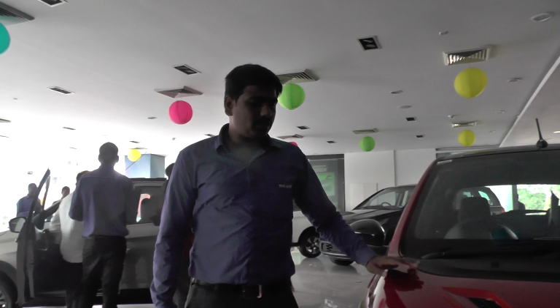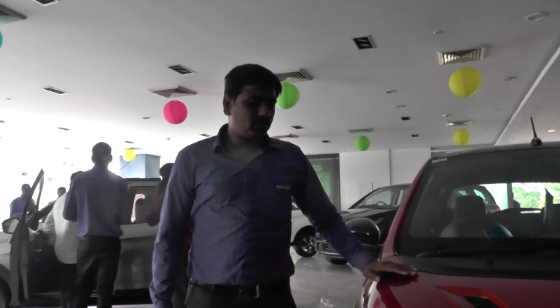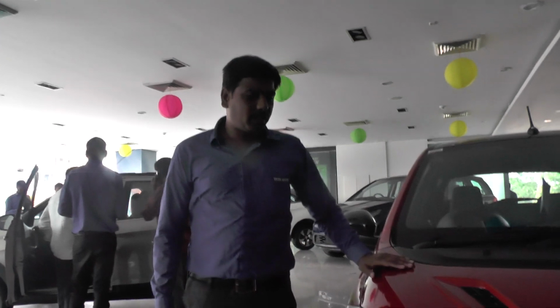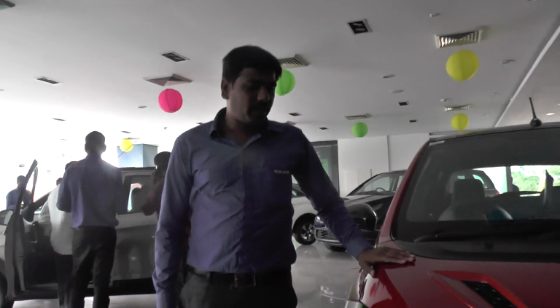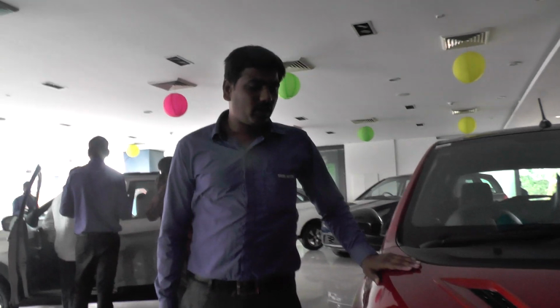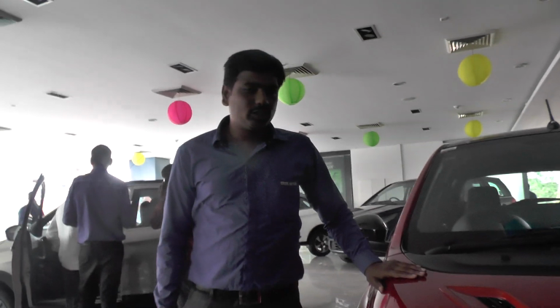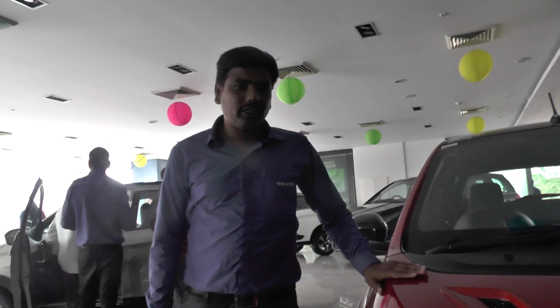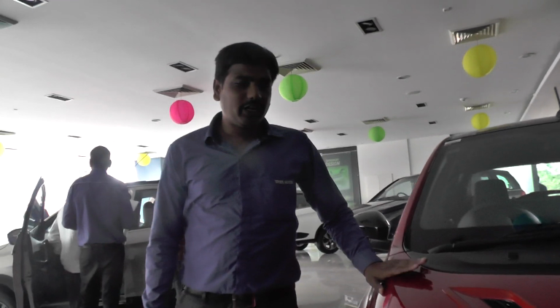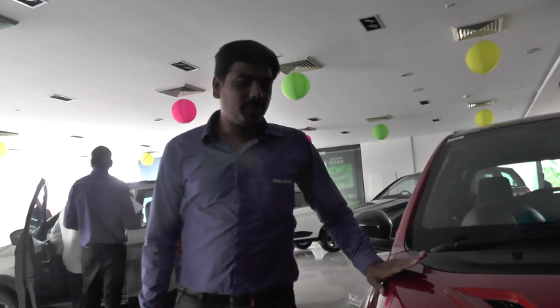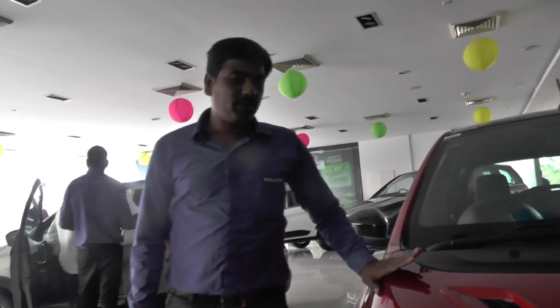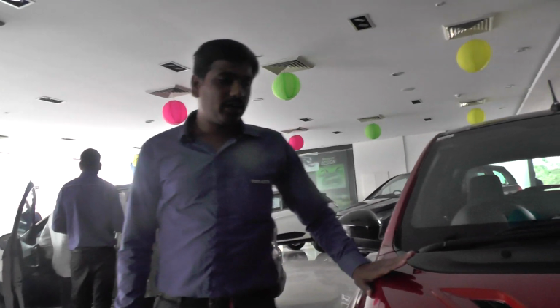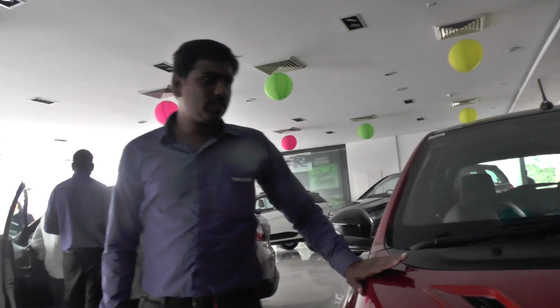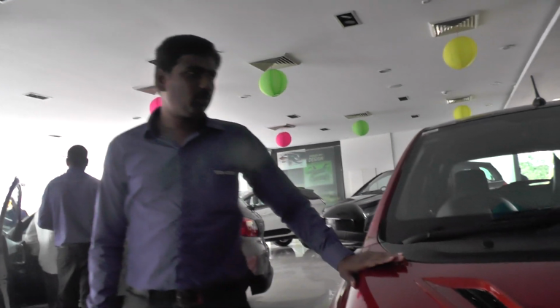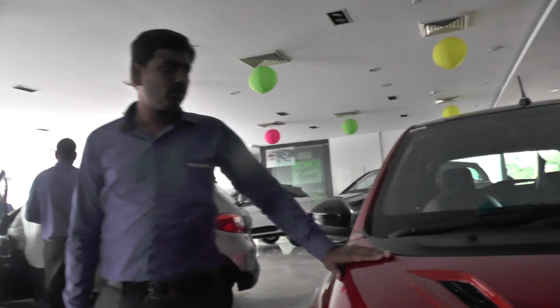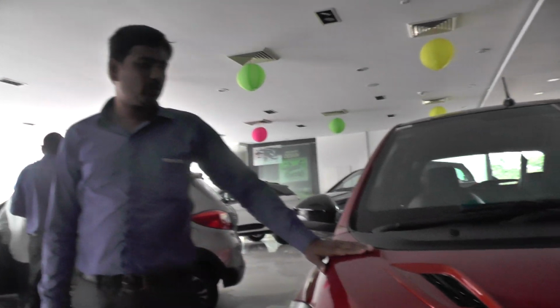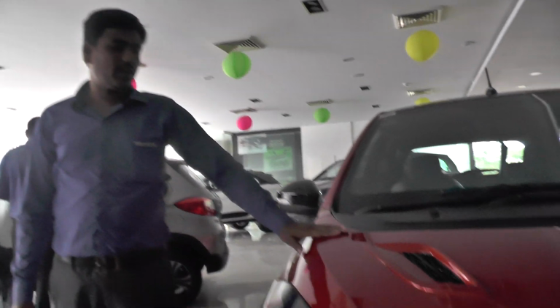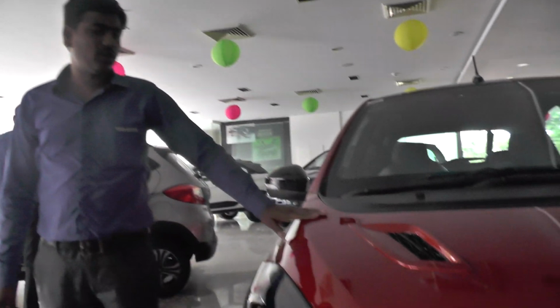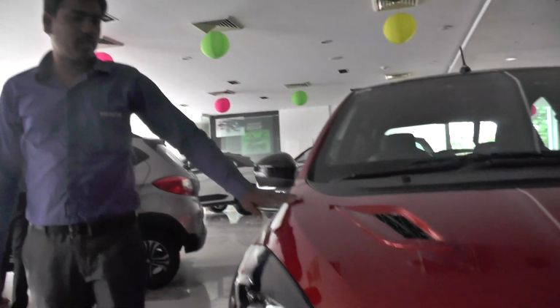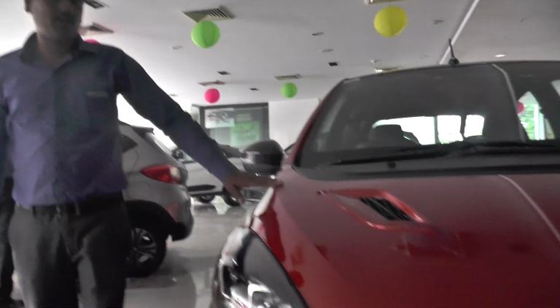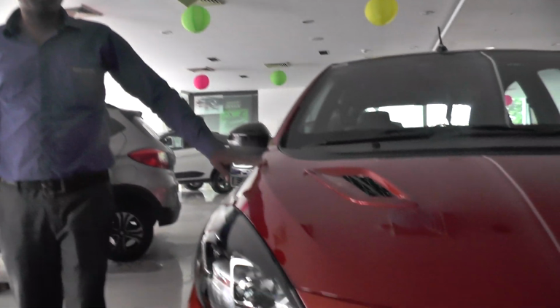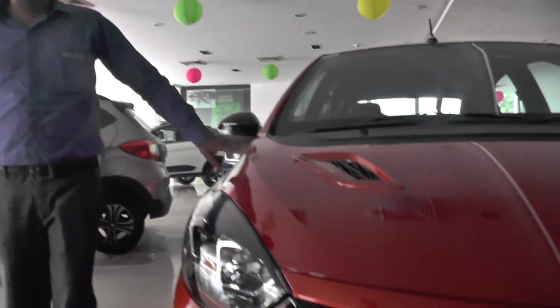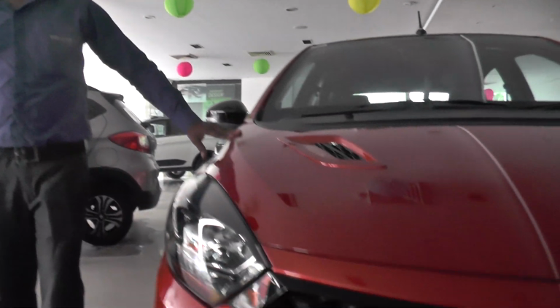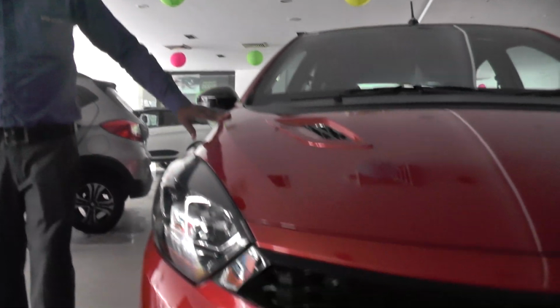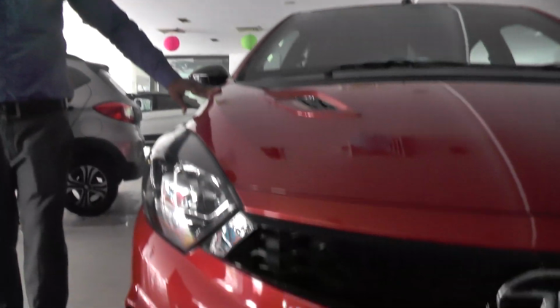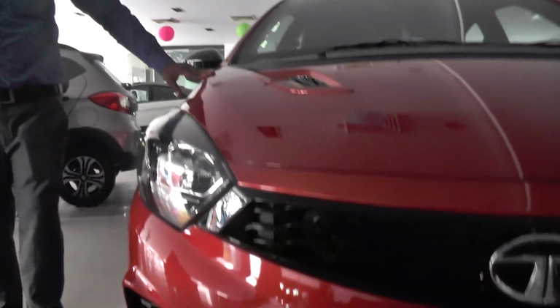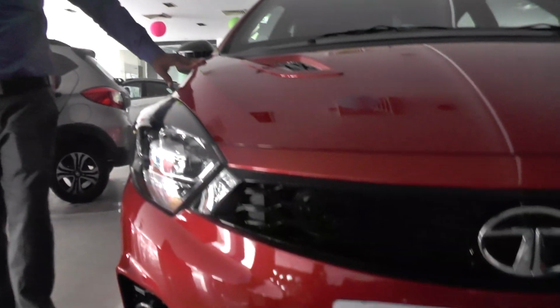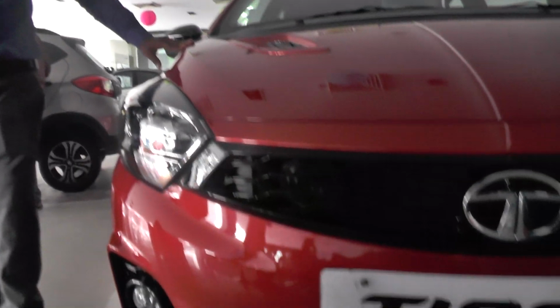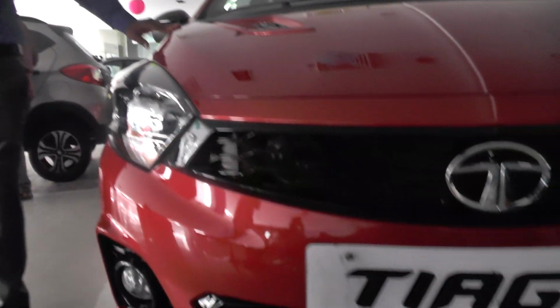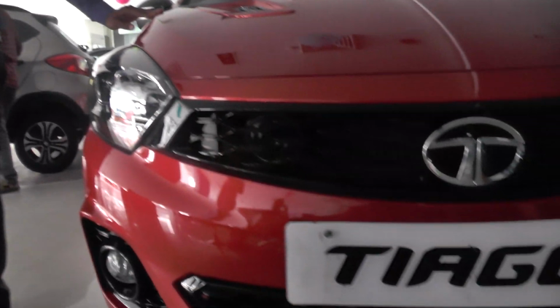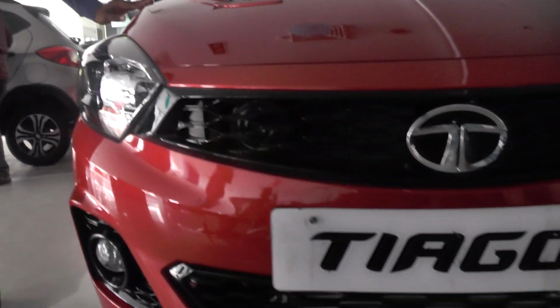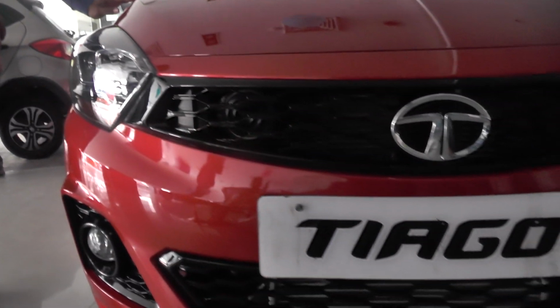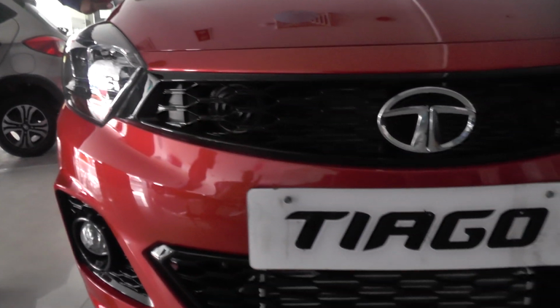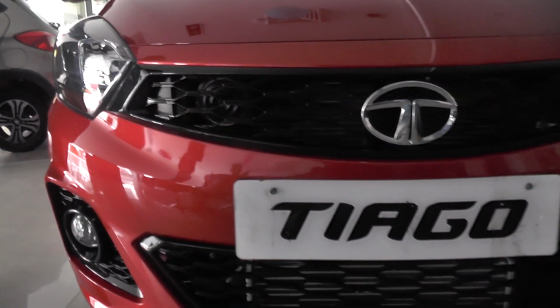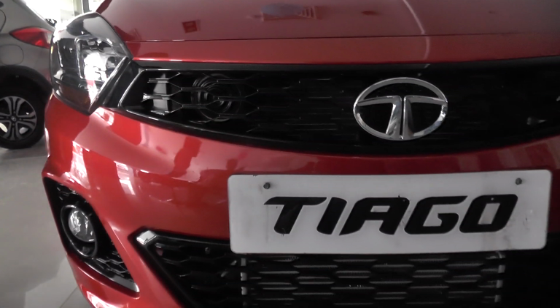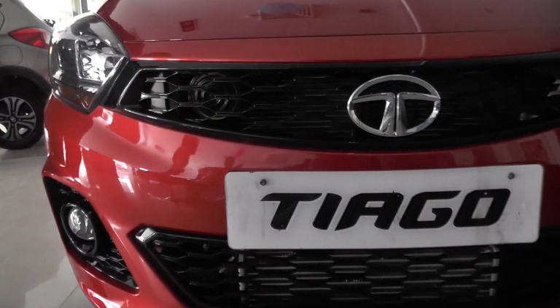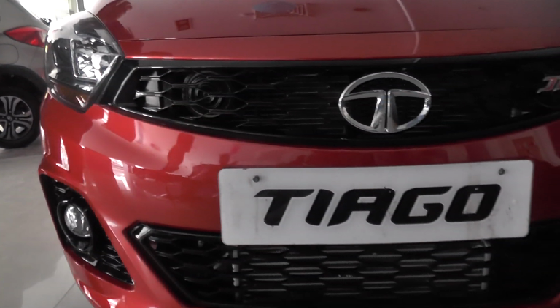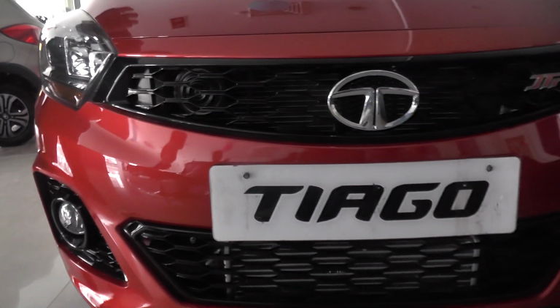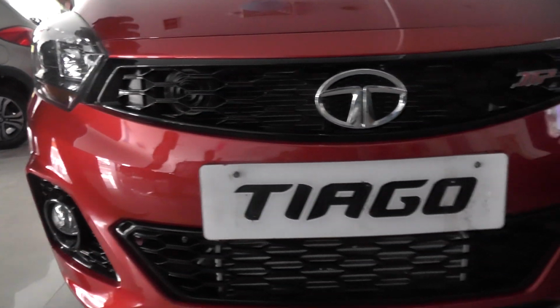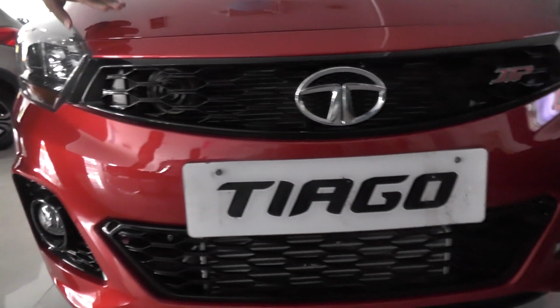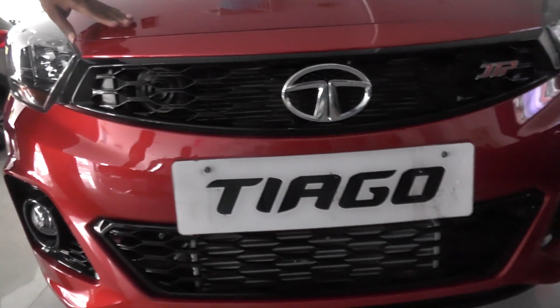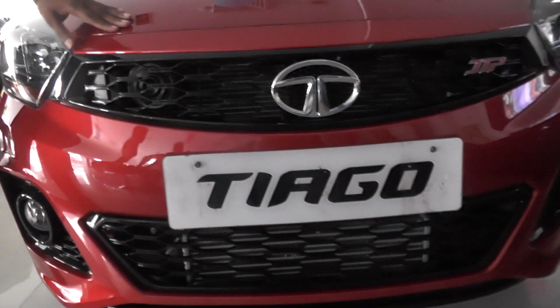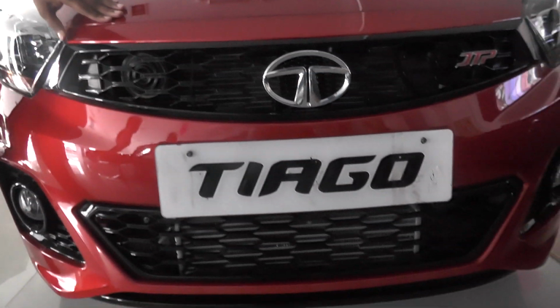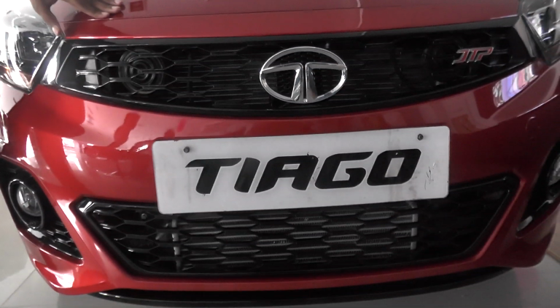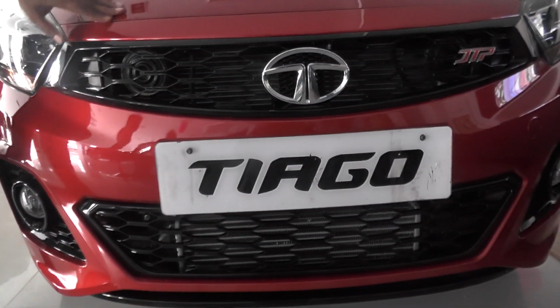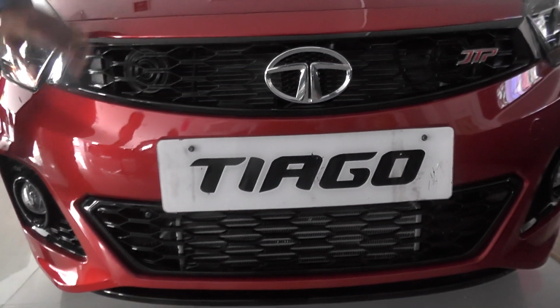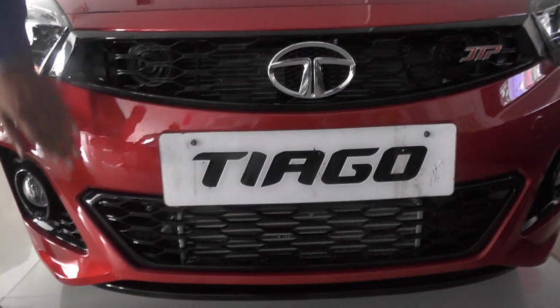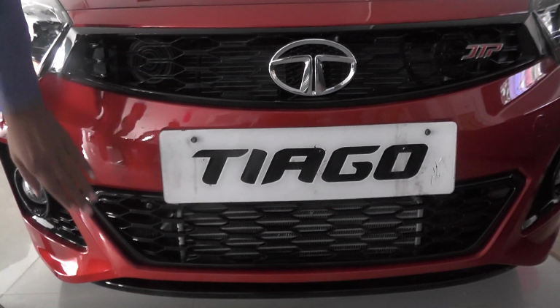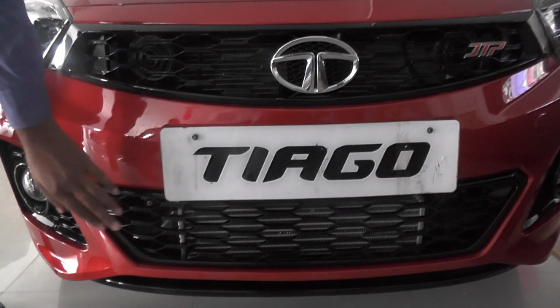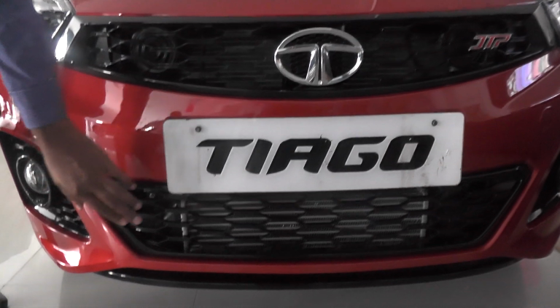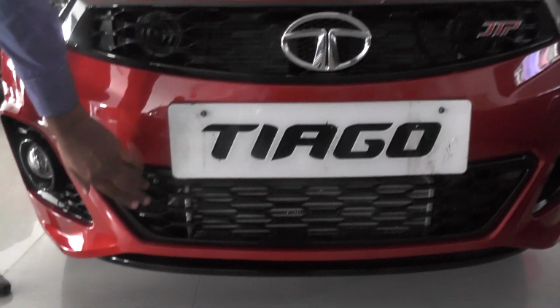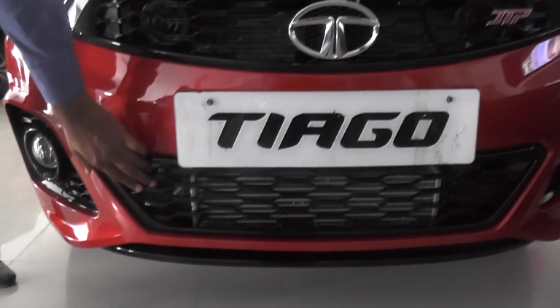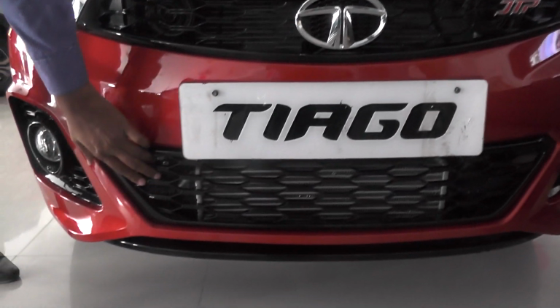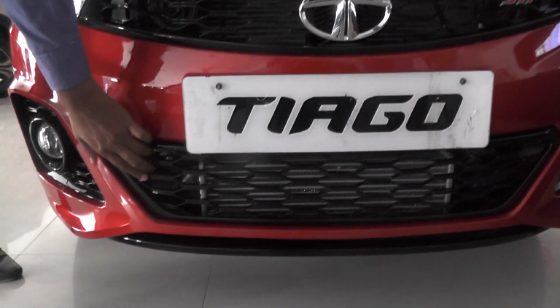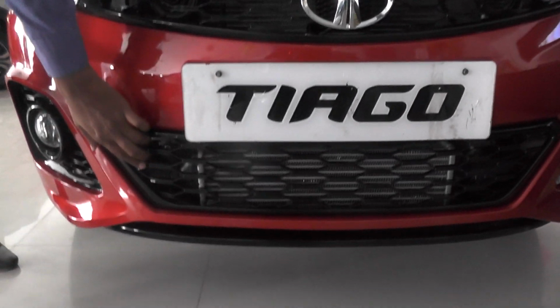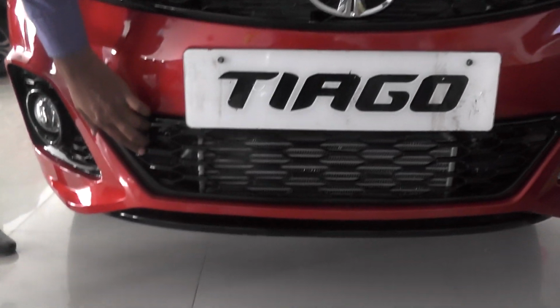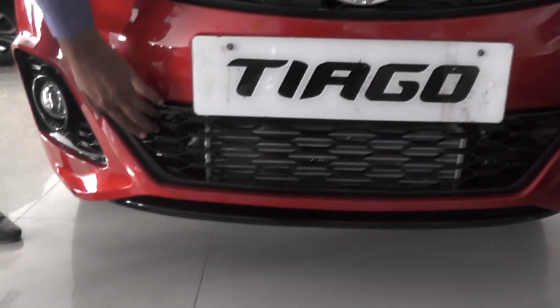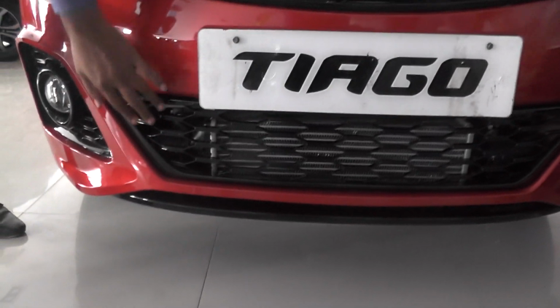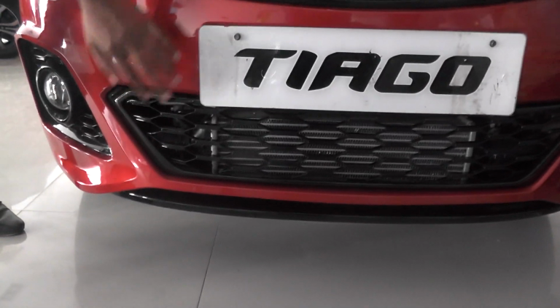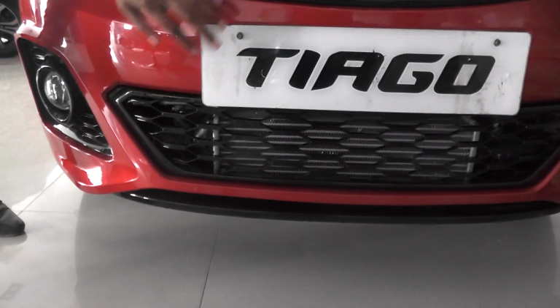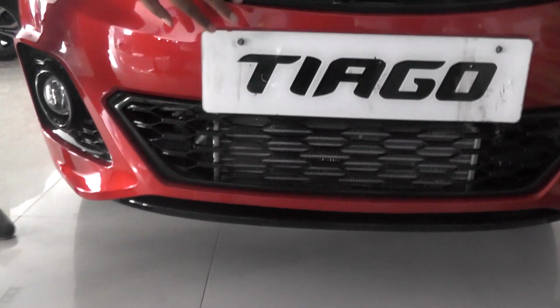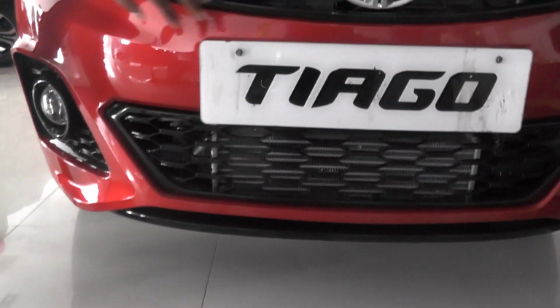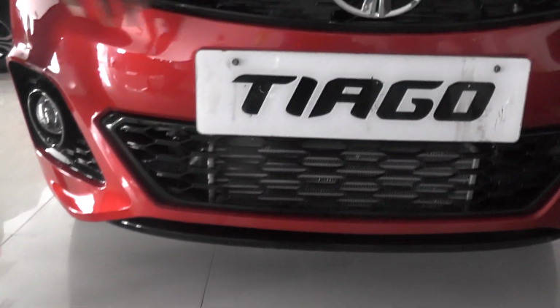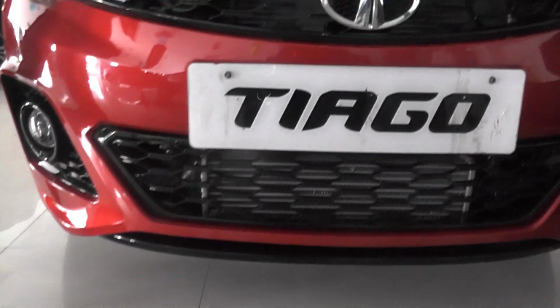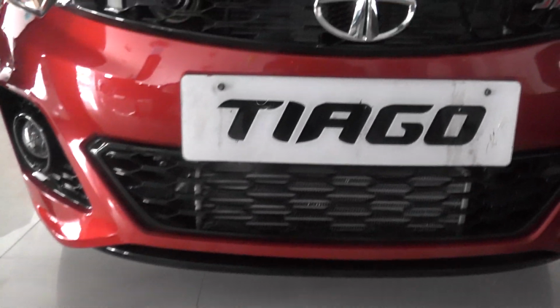This is a Tiago JDP wheeling — sports wheeling, half-power is blue for two pieces. You can sports wheeling, bumper carnal is there, 3D logo, chromatic logo is there.